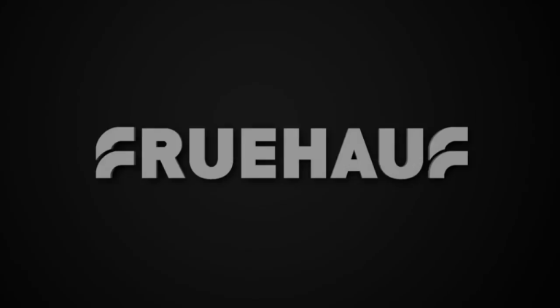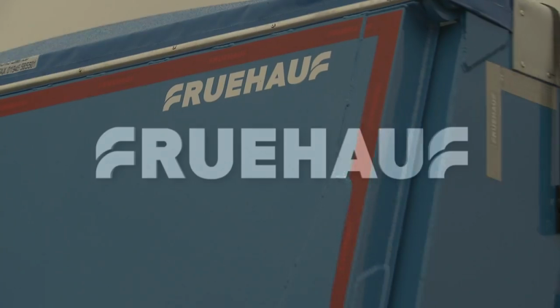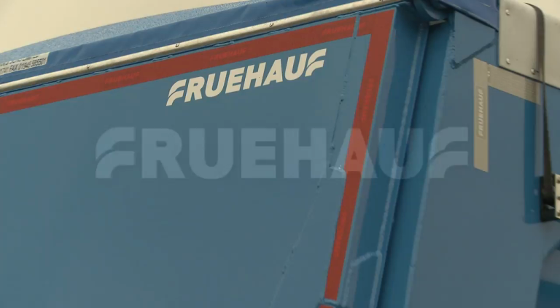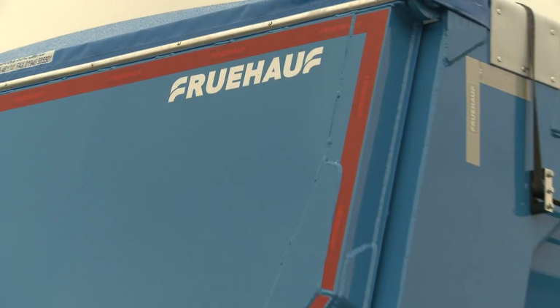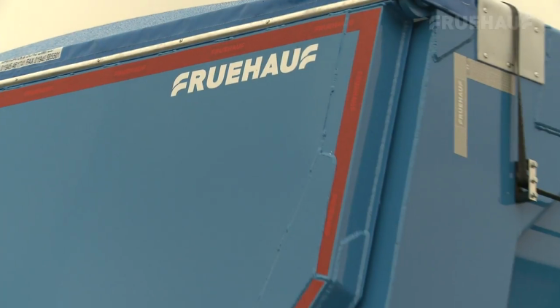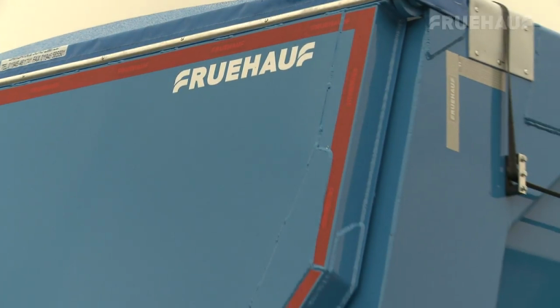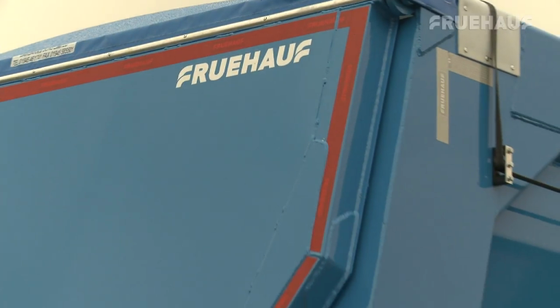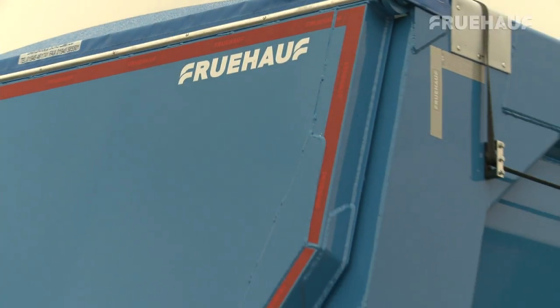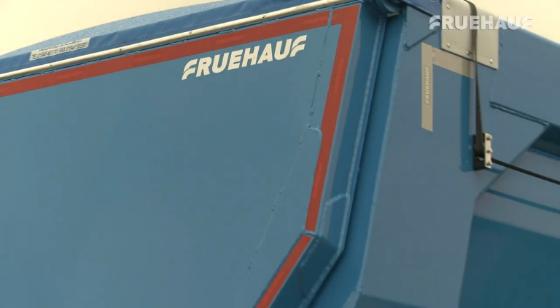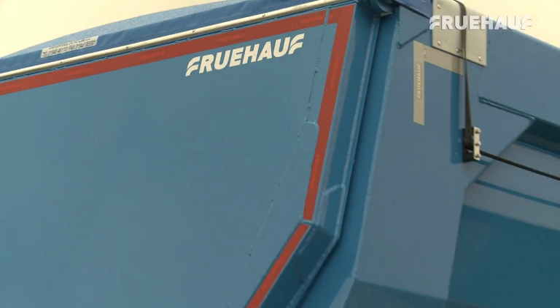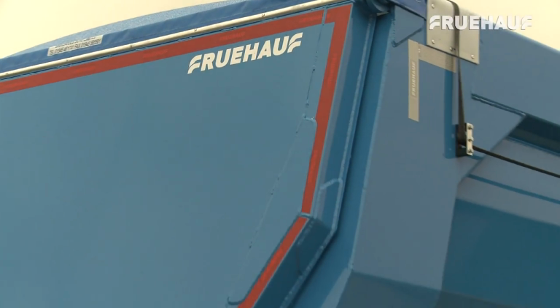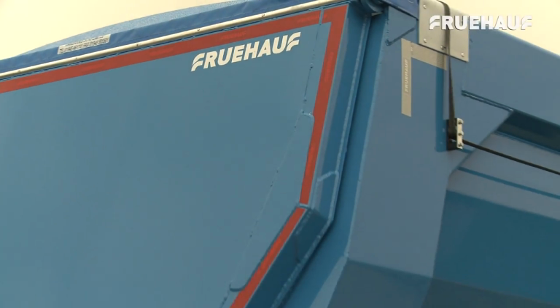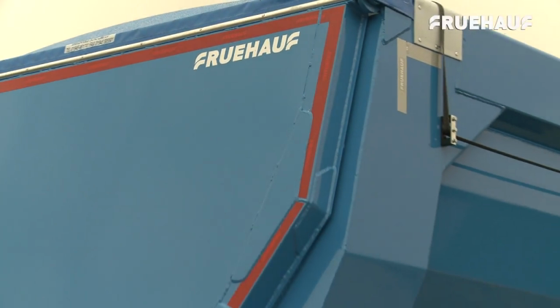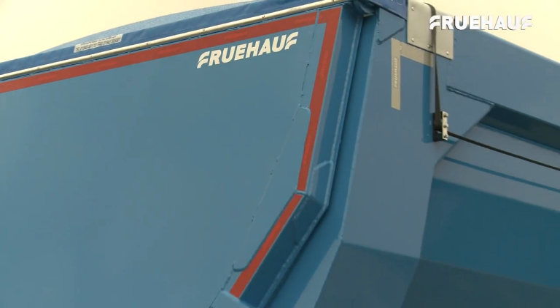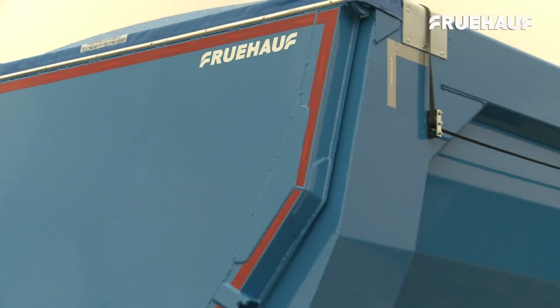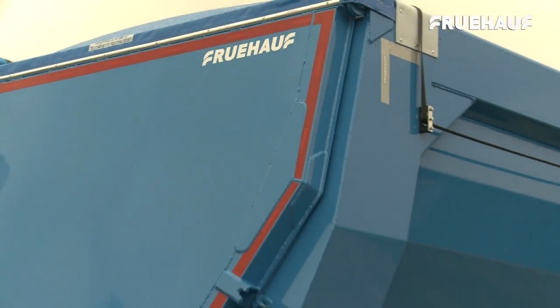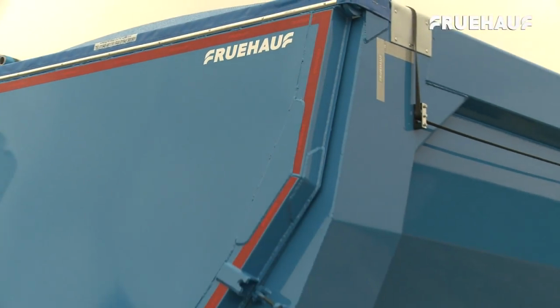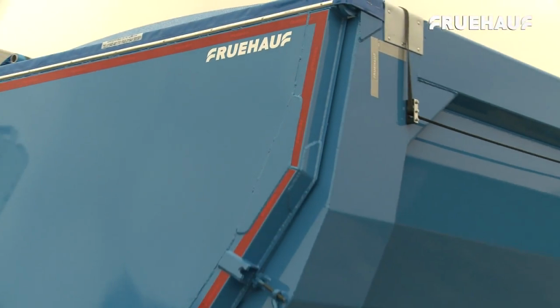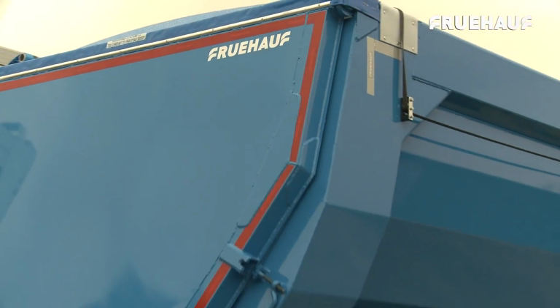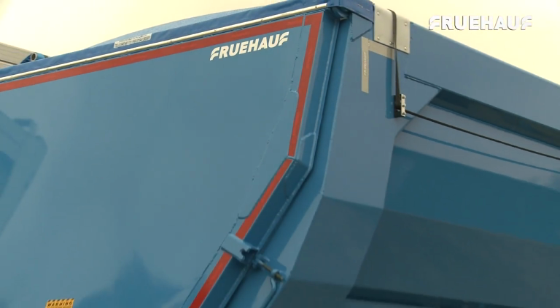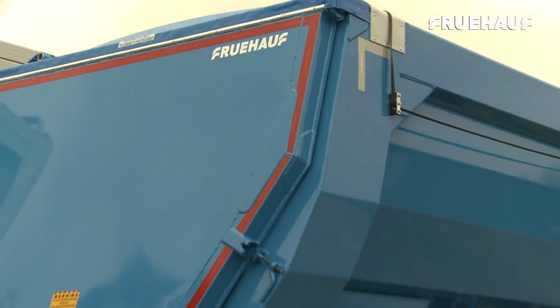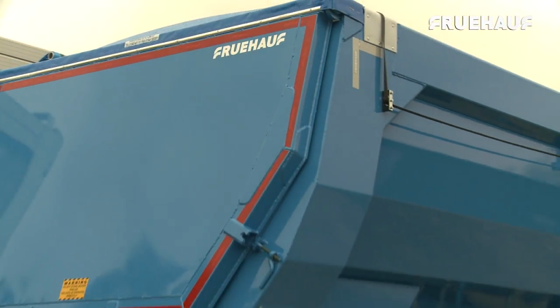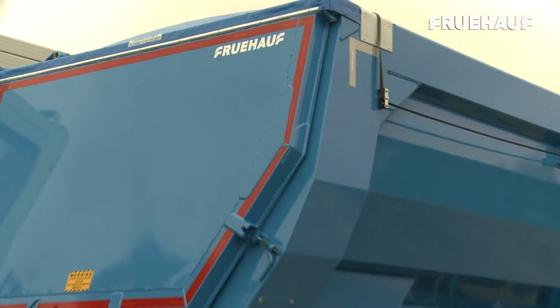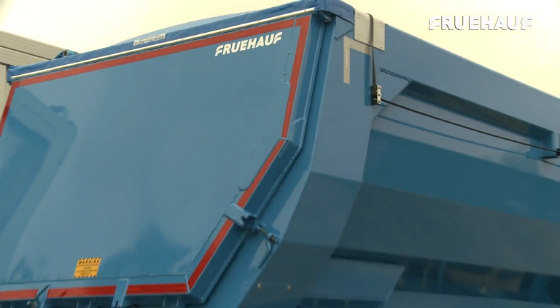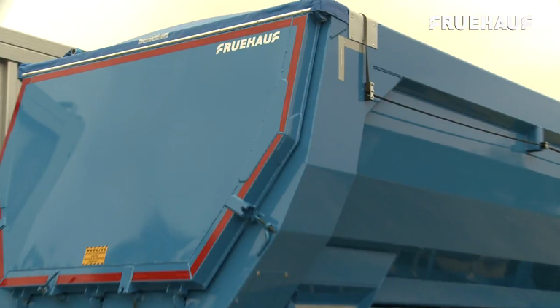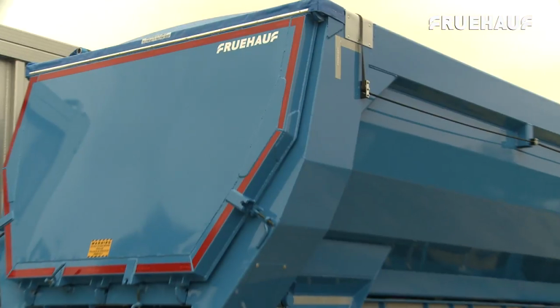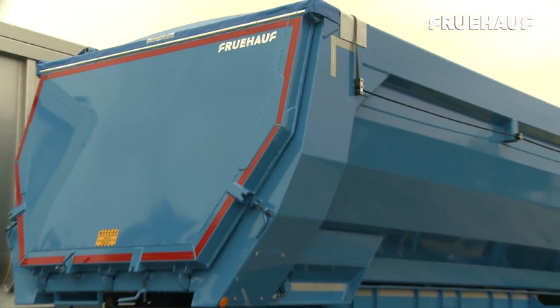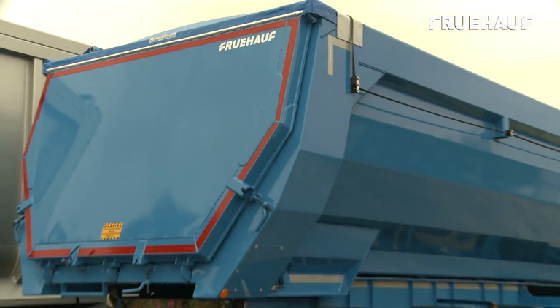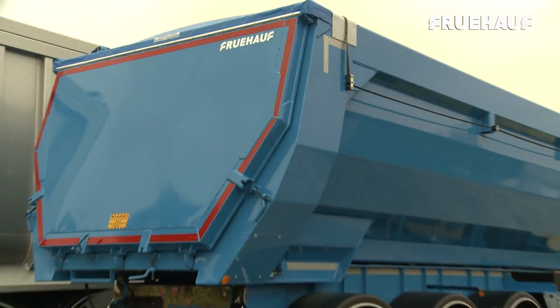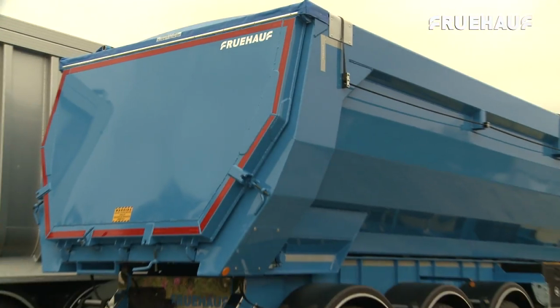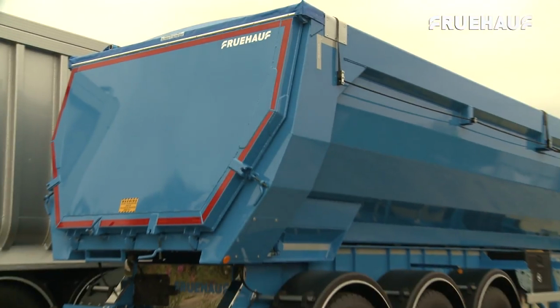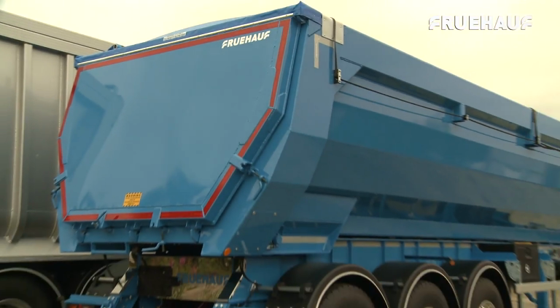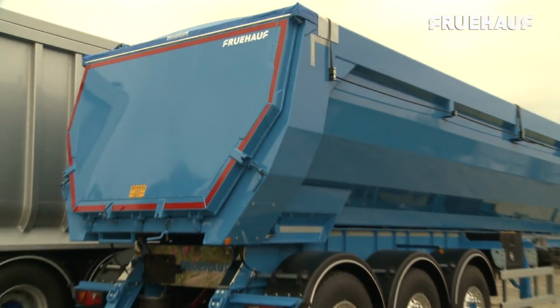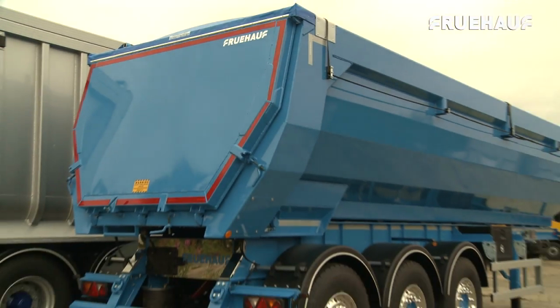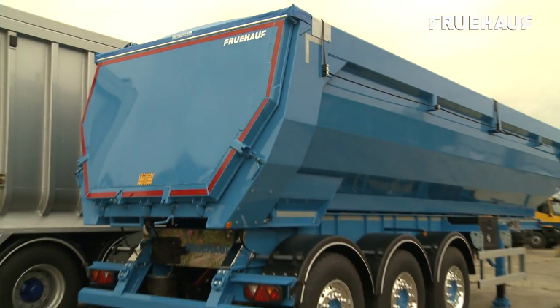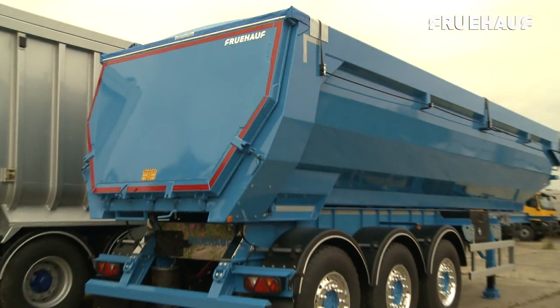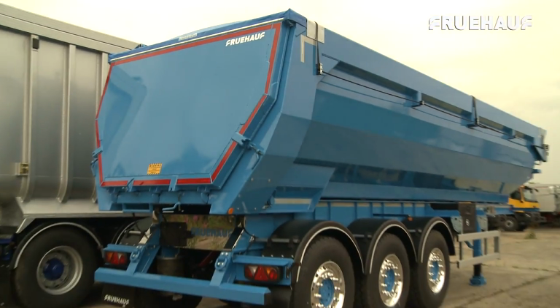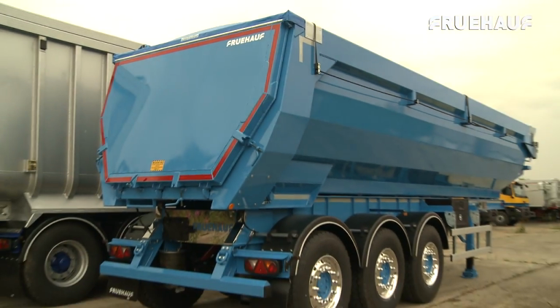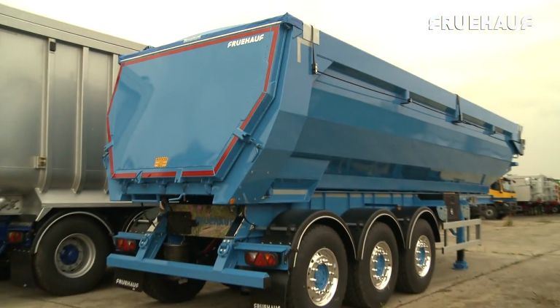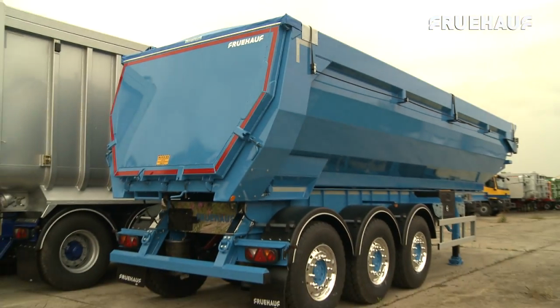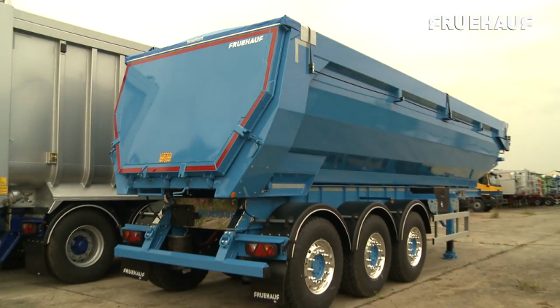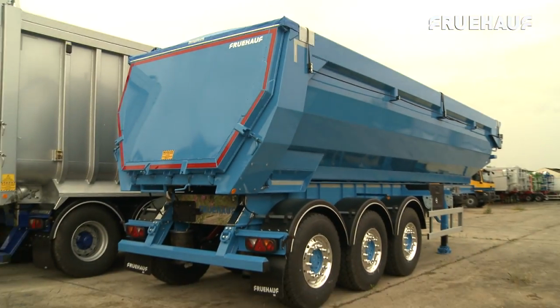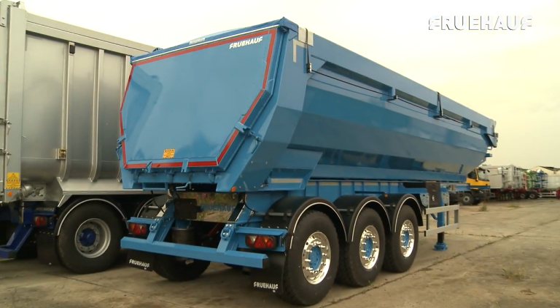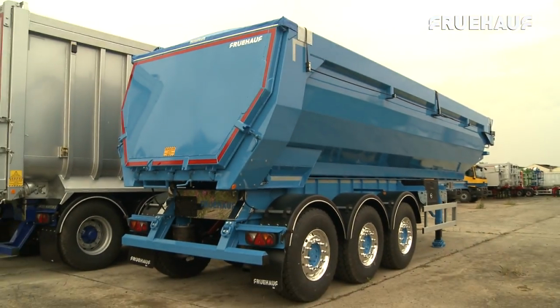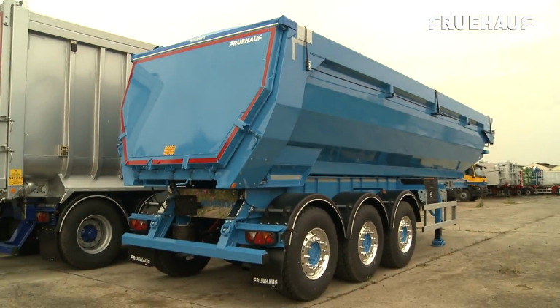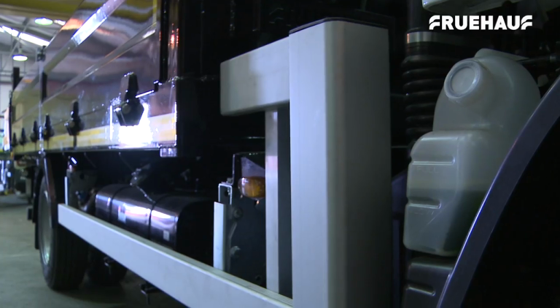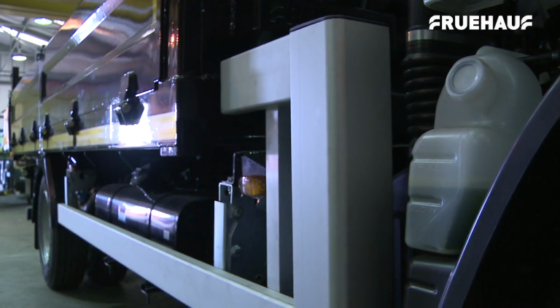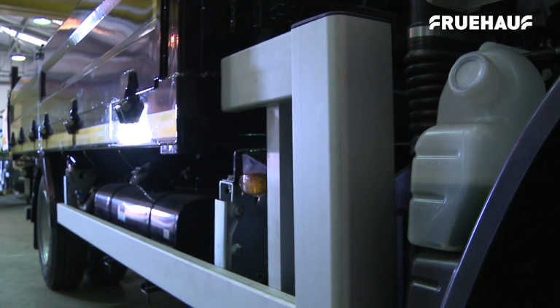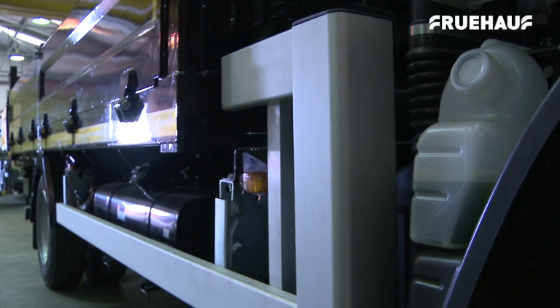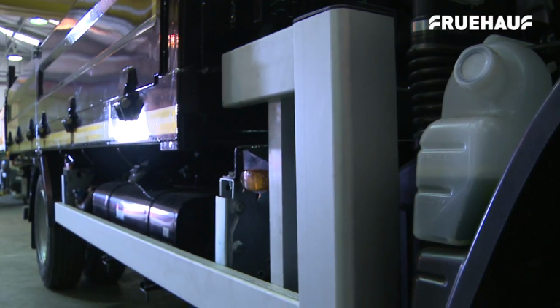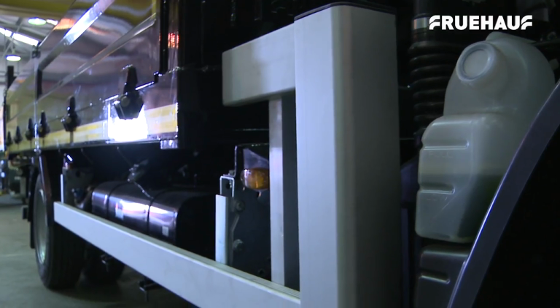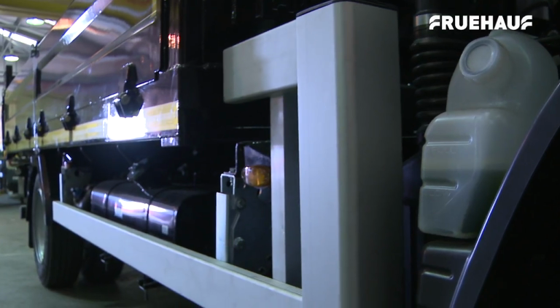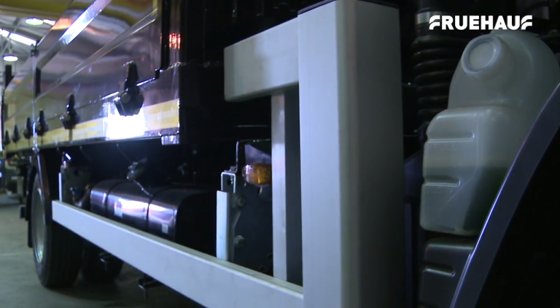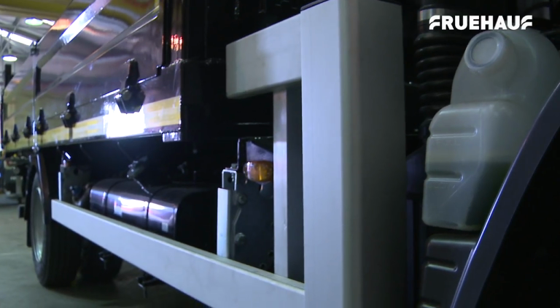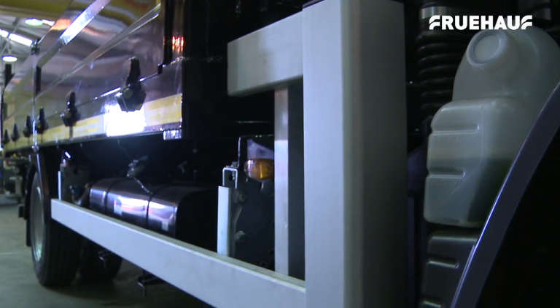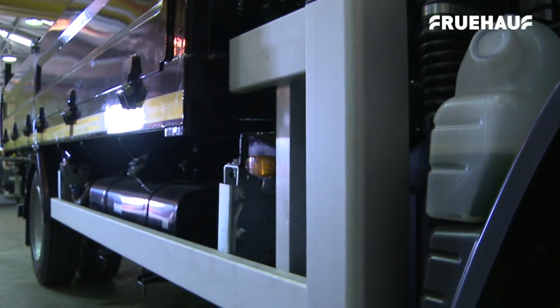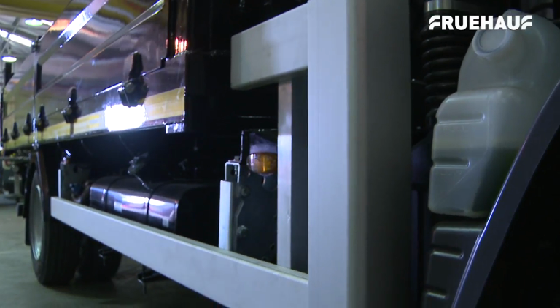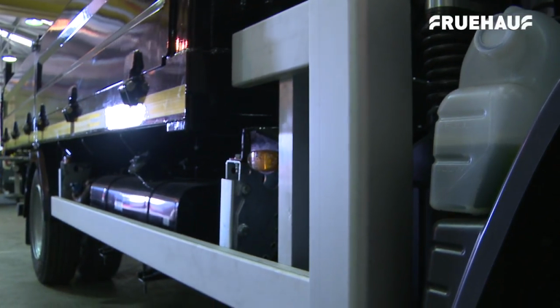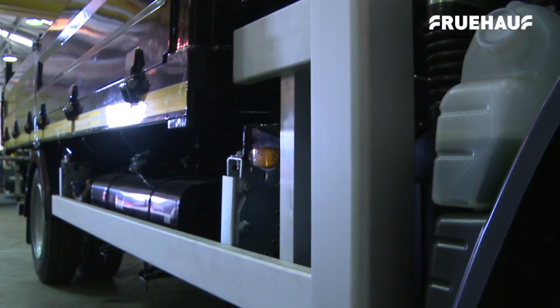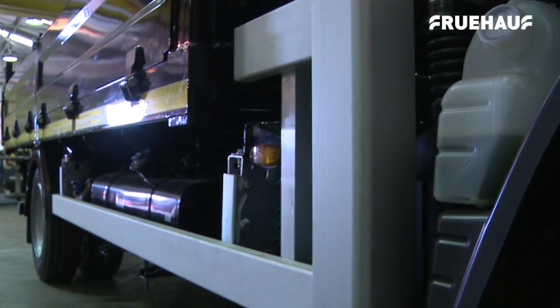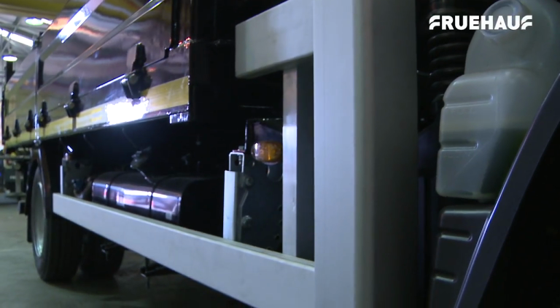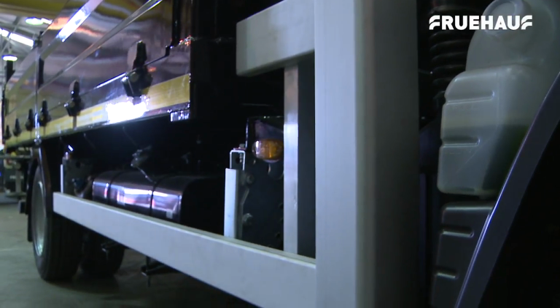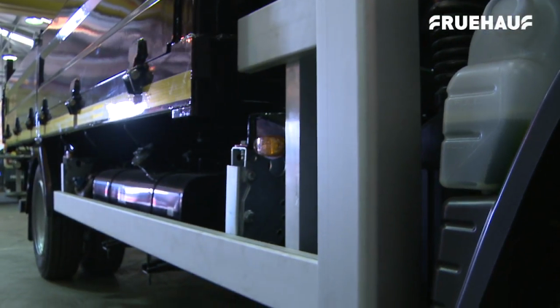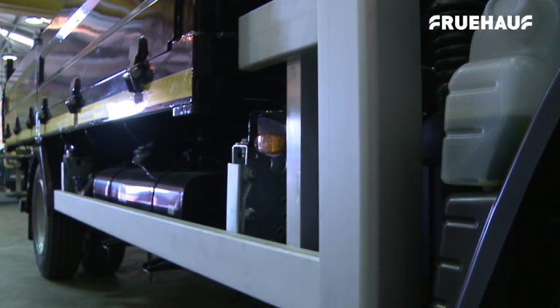Fruhoff, the leading manufacturer of tipping trailers, have been busy breaking new ground in 2016.